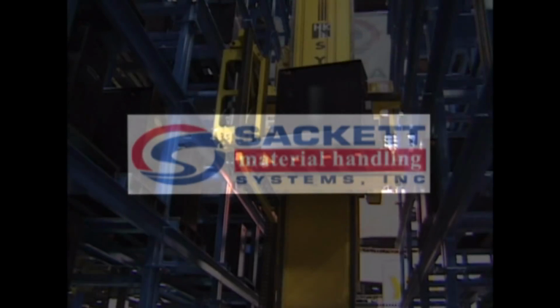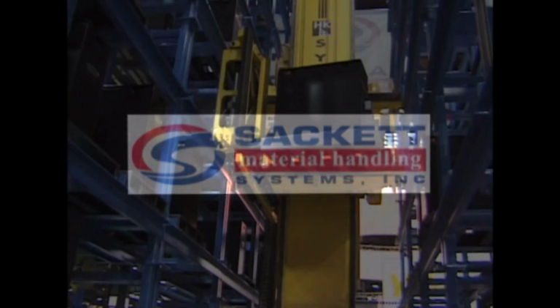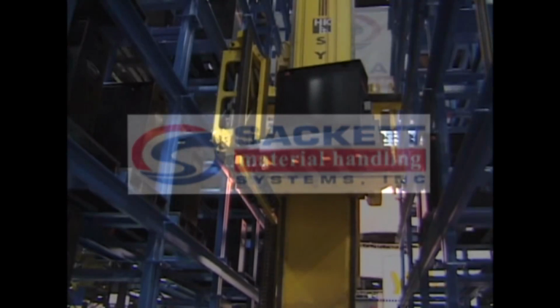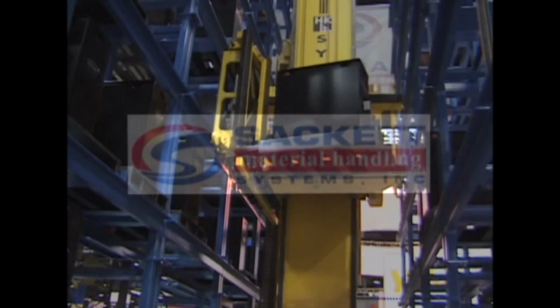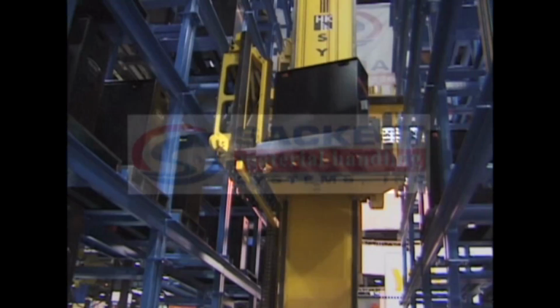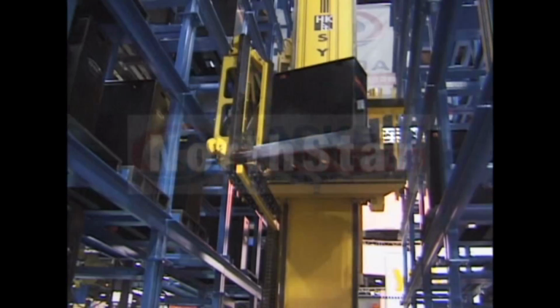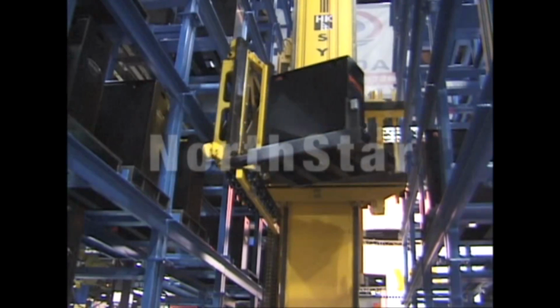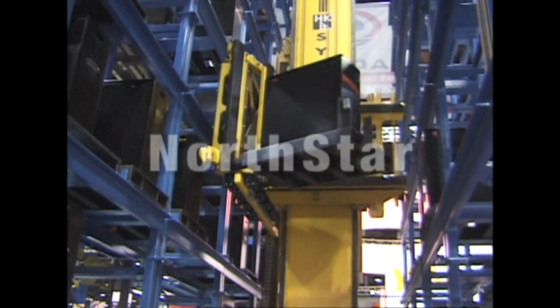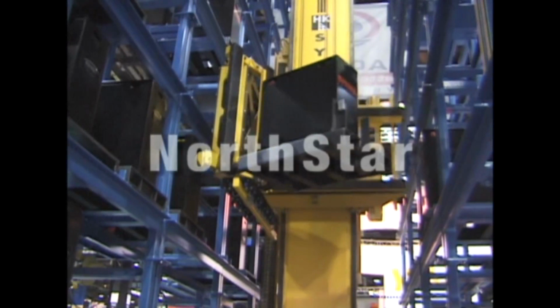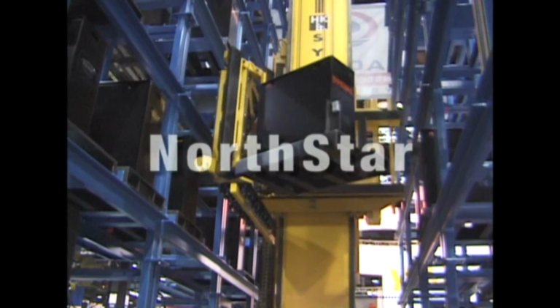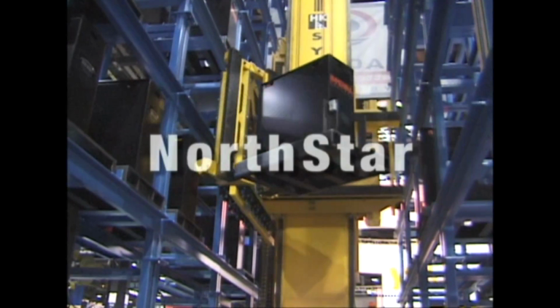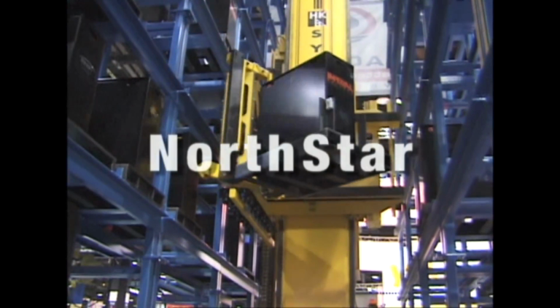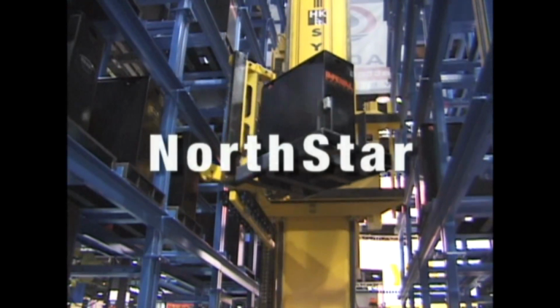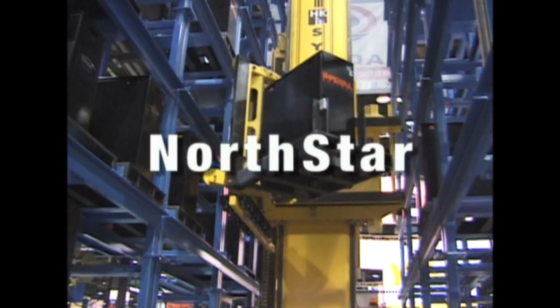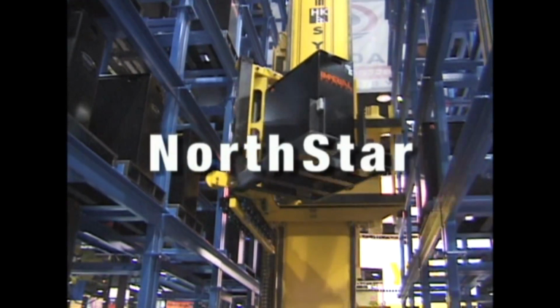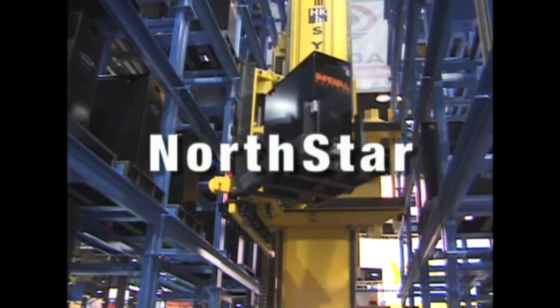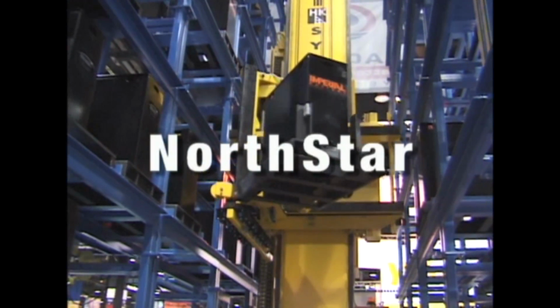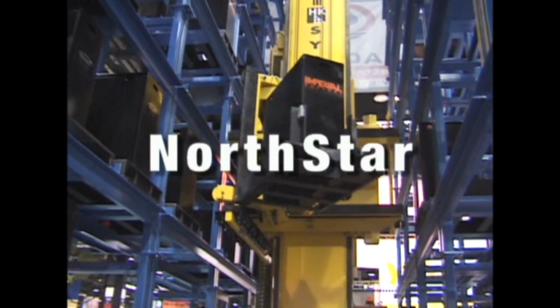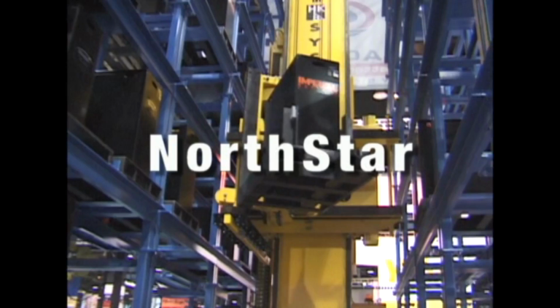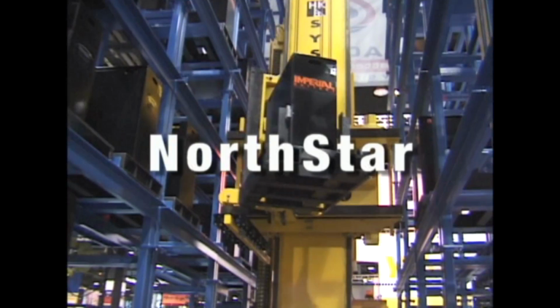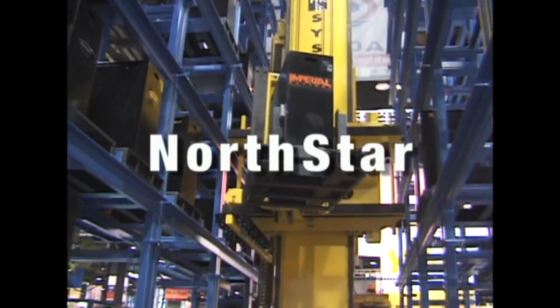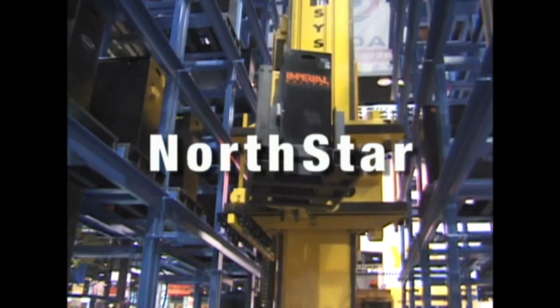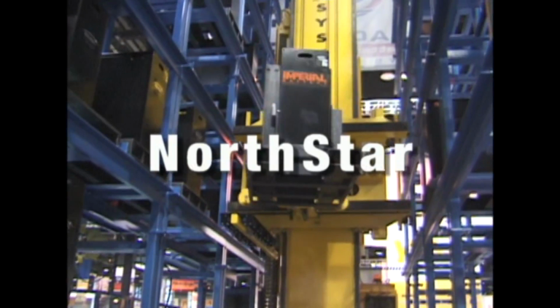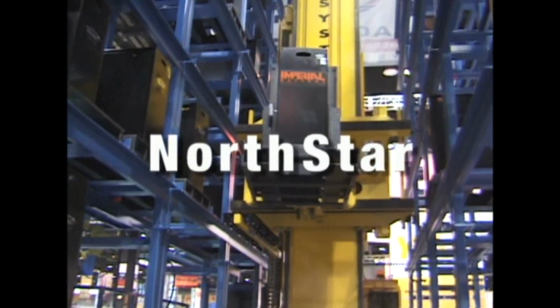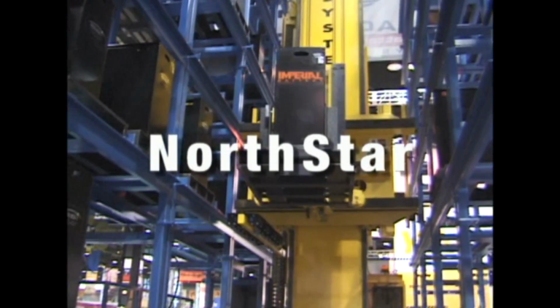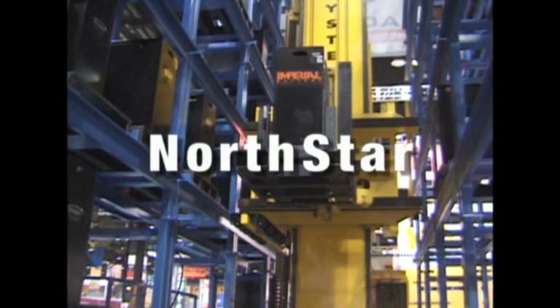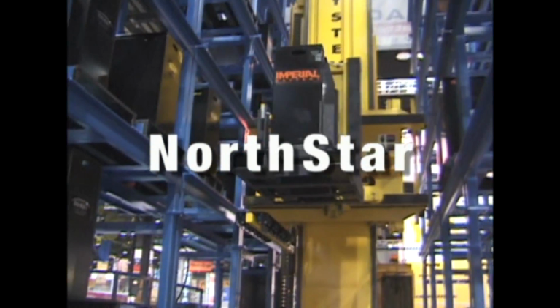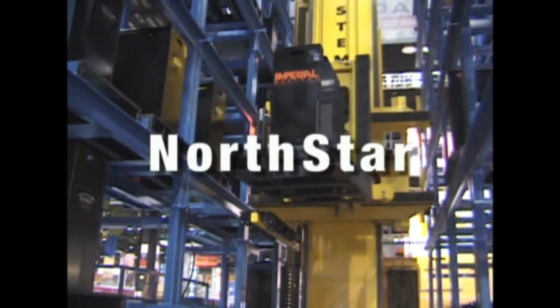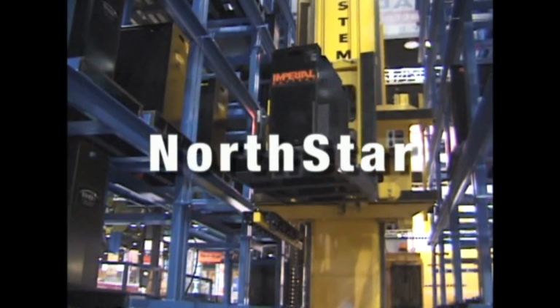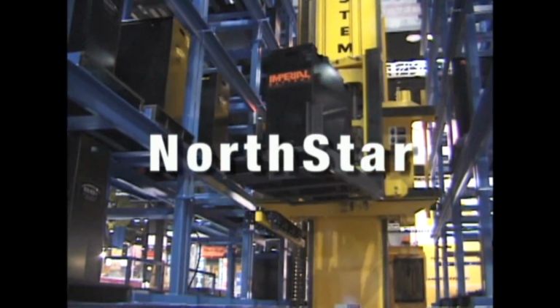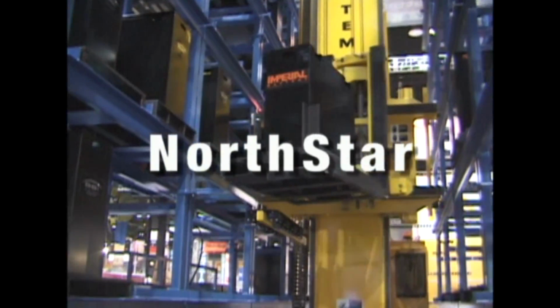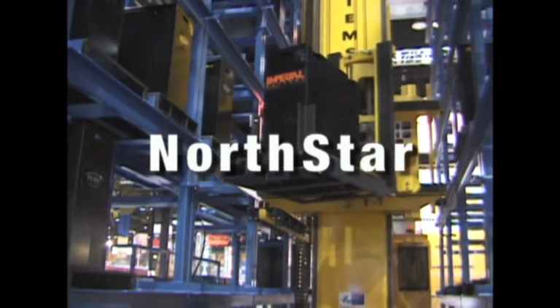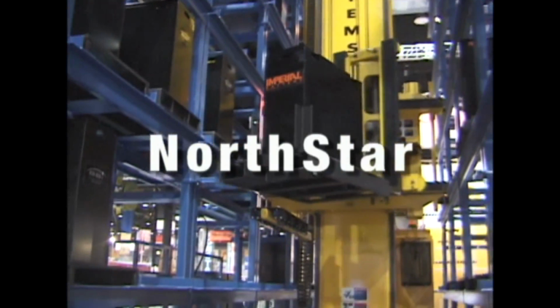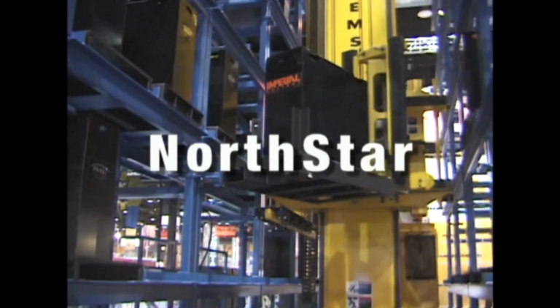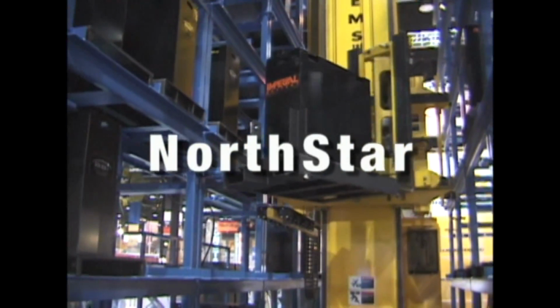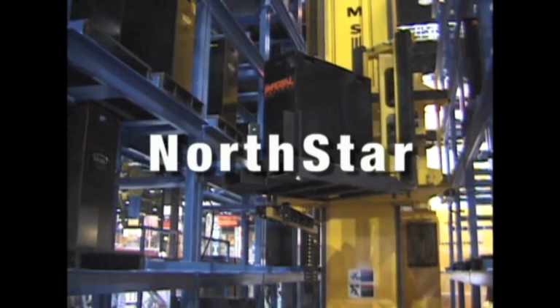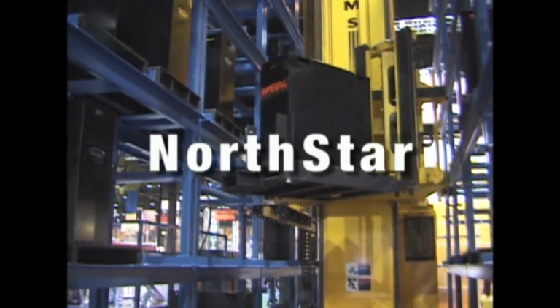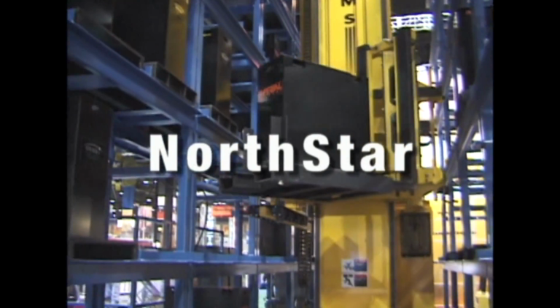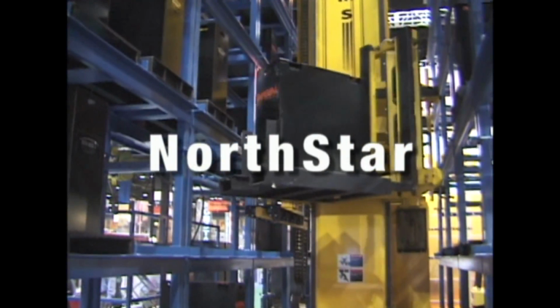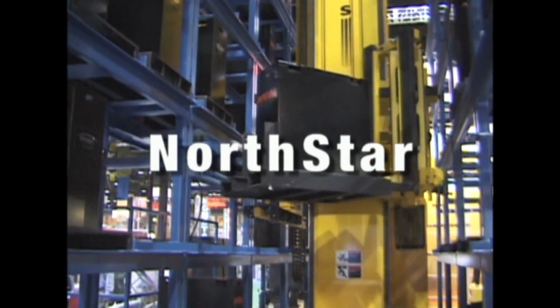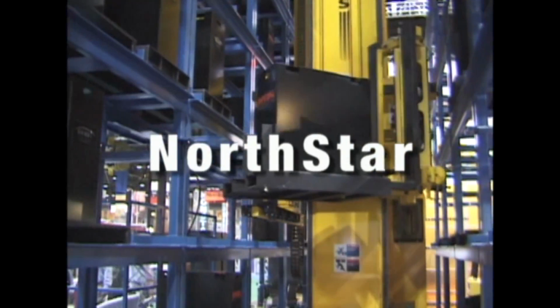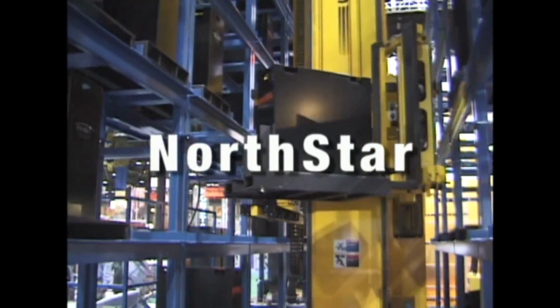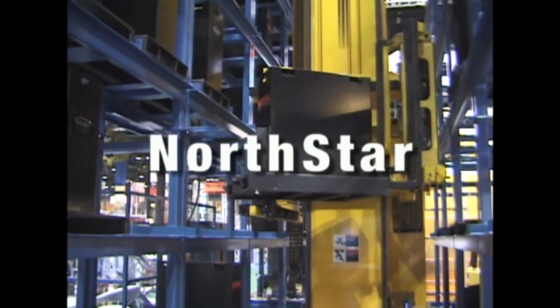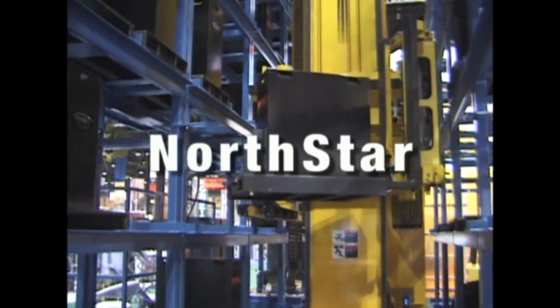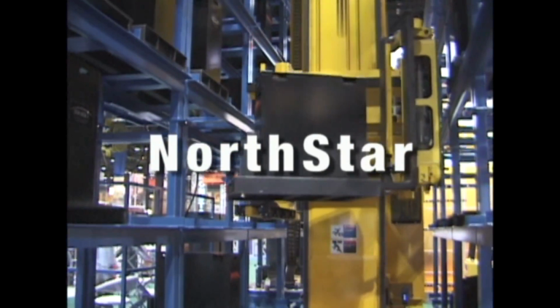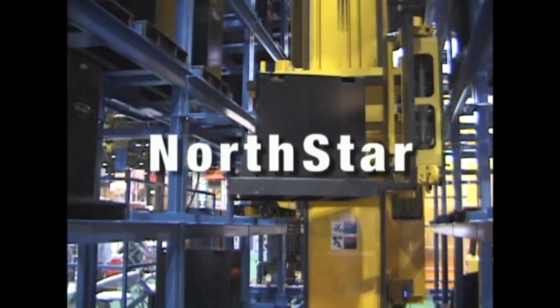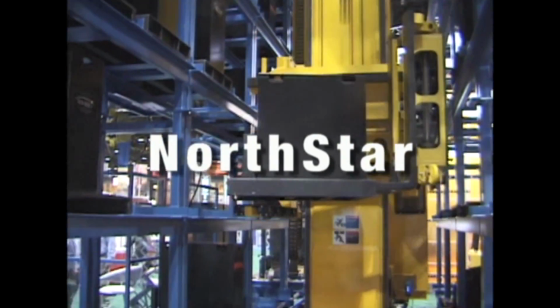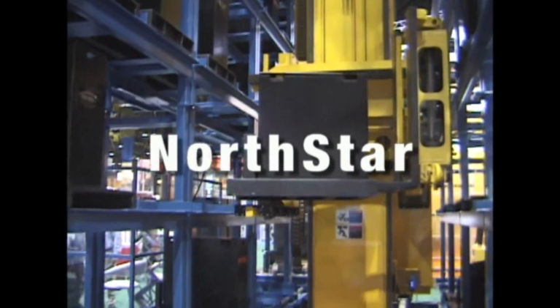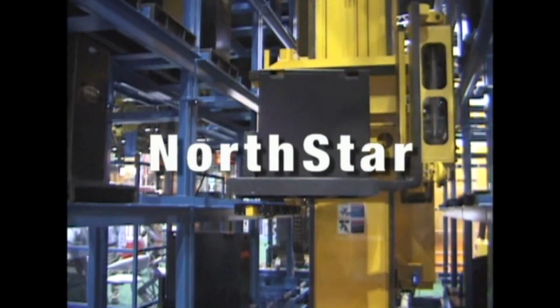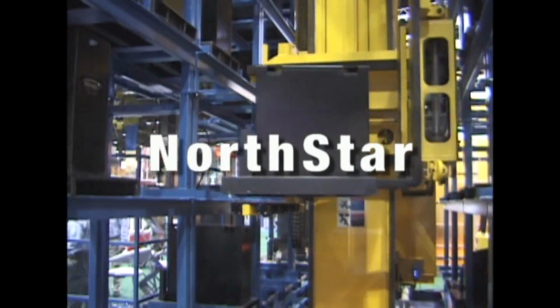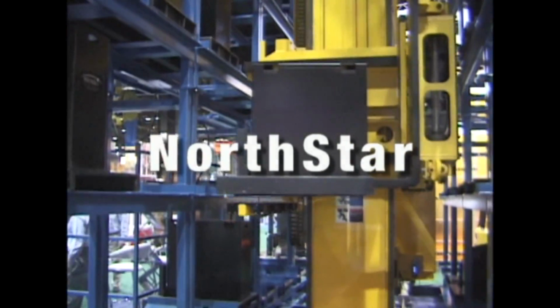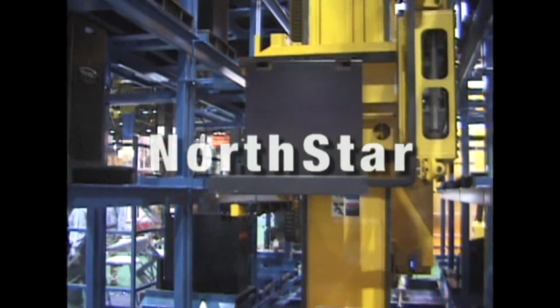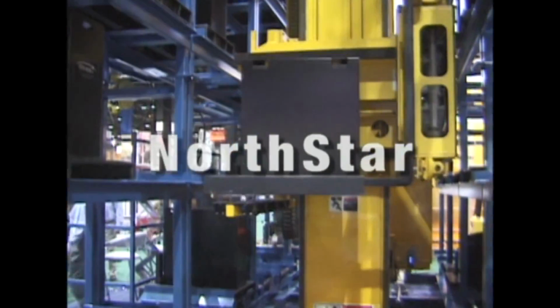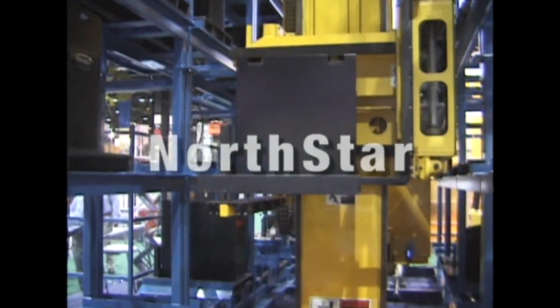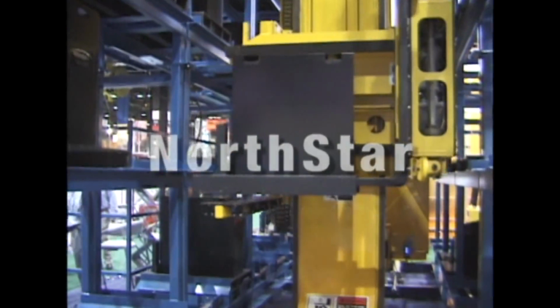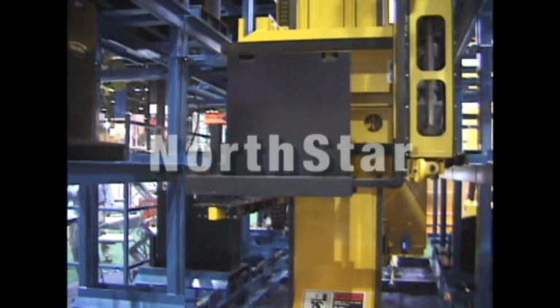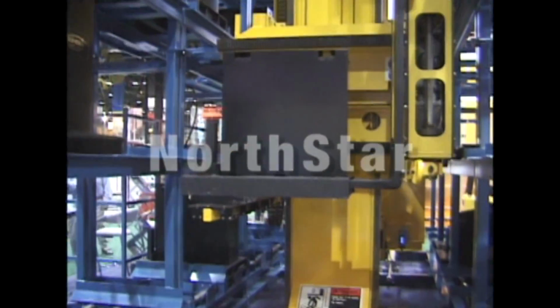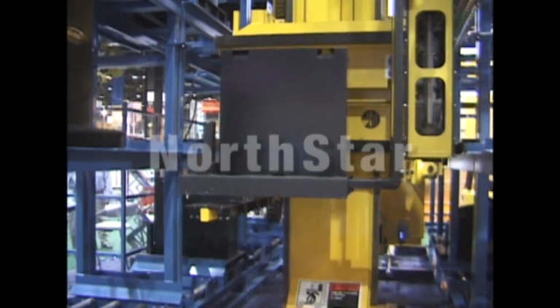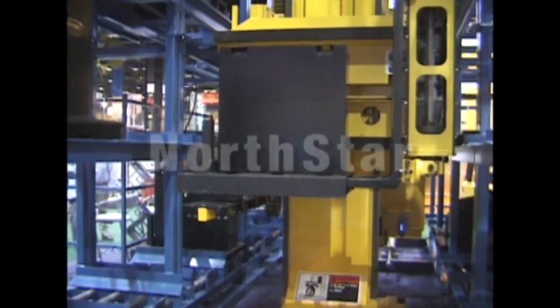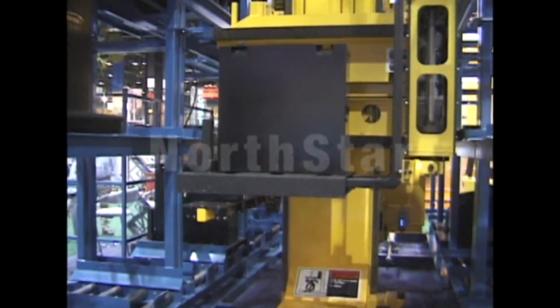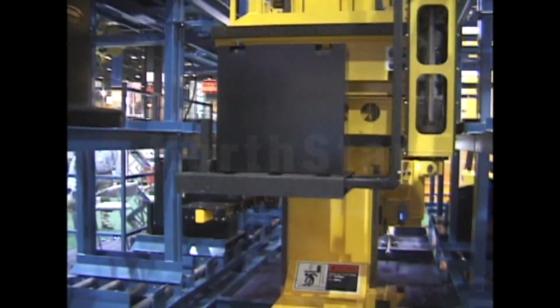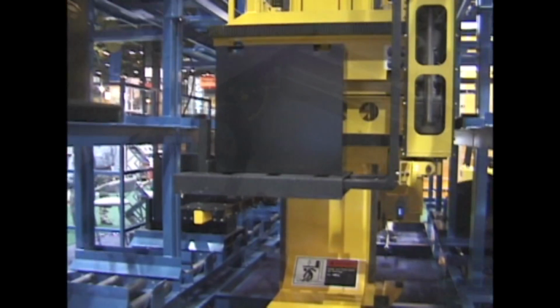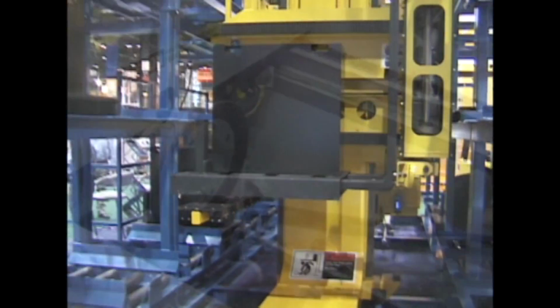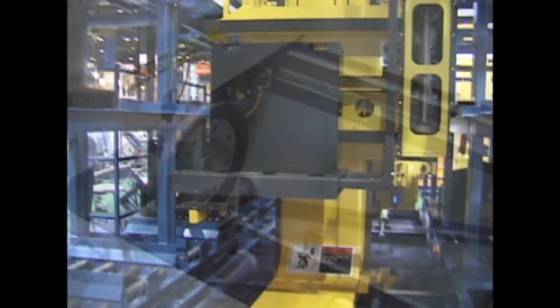Introducing the North Star from Sackett Systems — the fastest, safest and most efficient battery handling system on the market today.